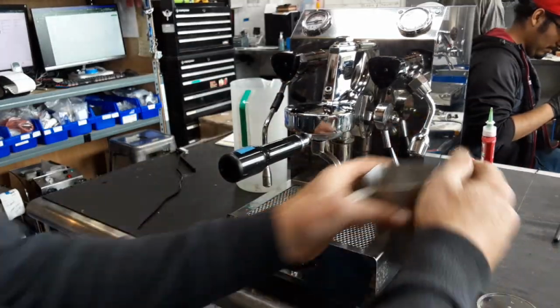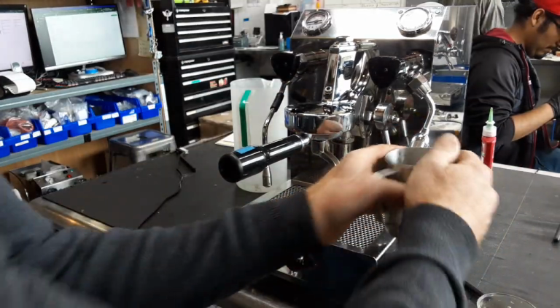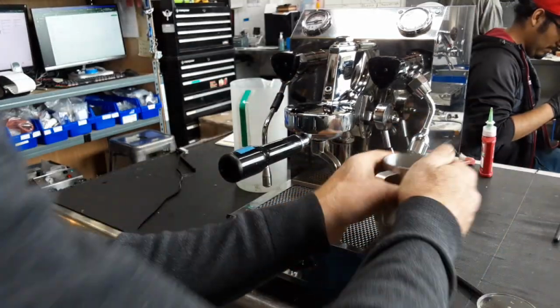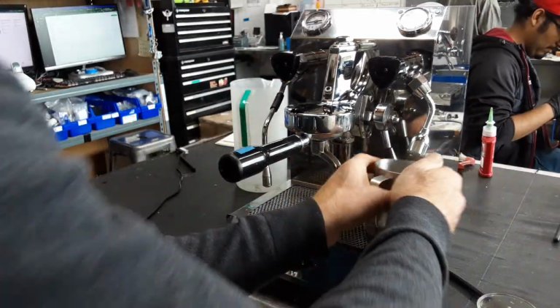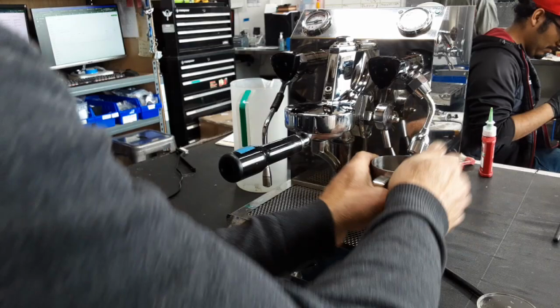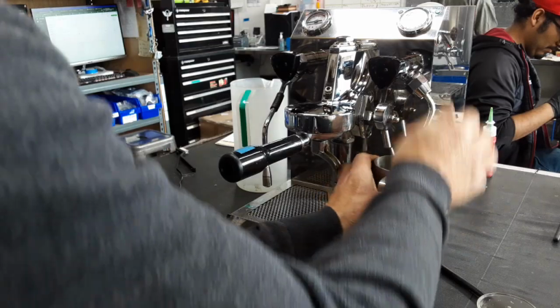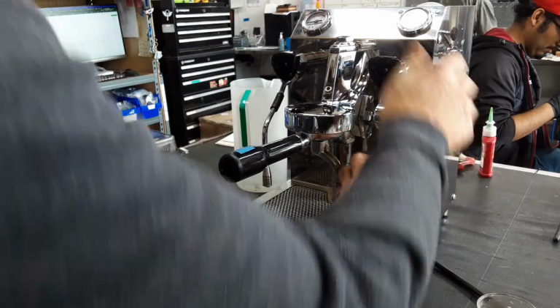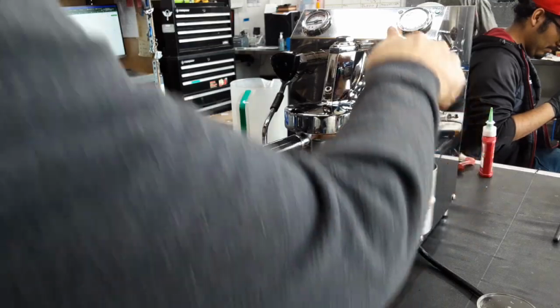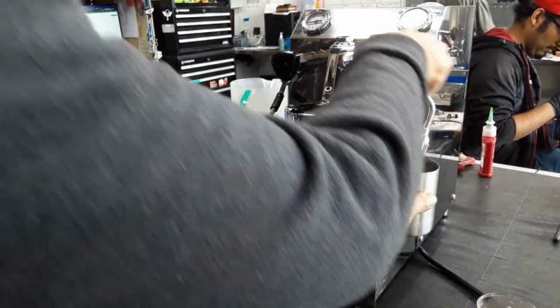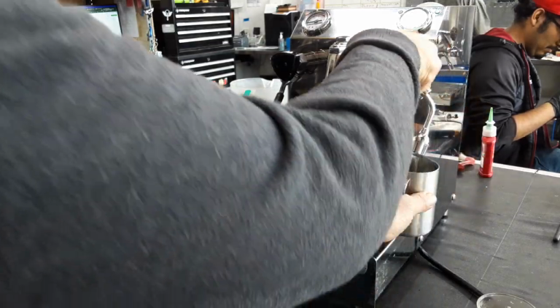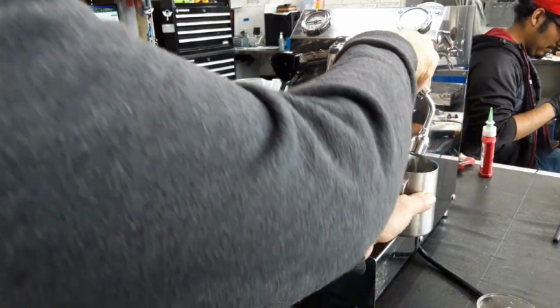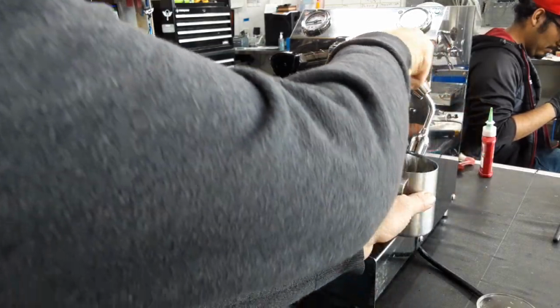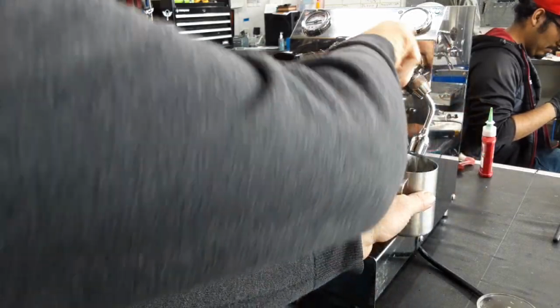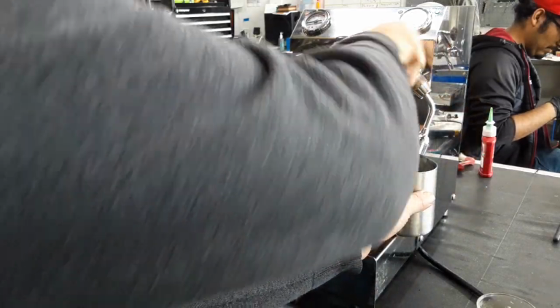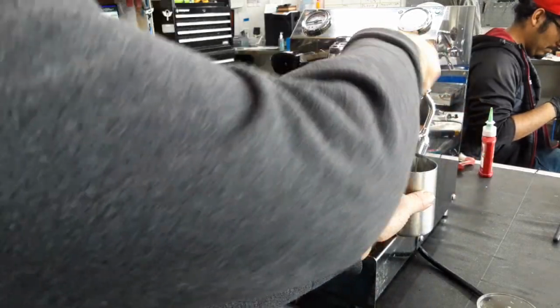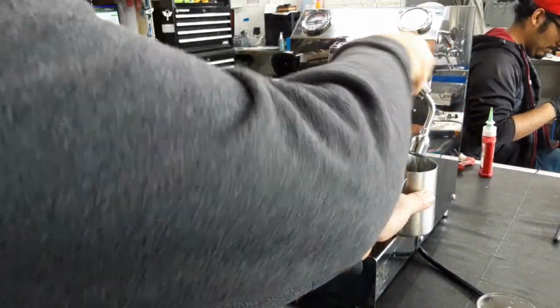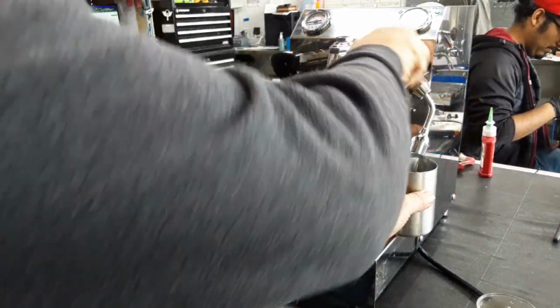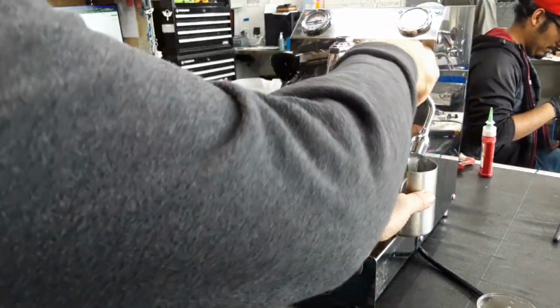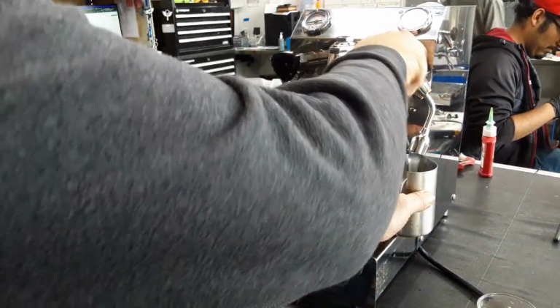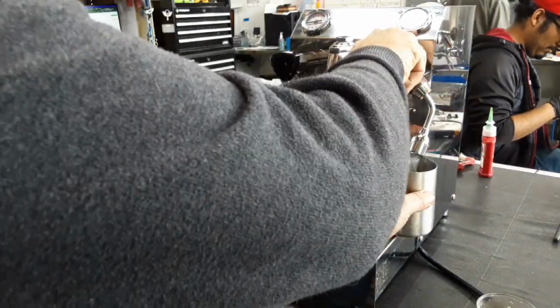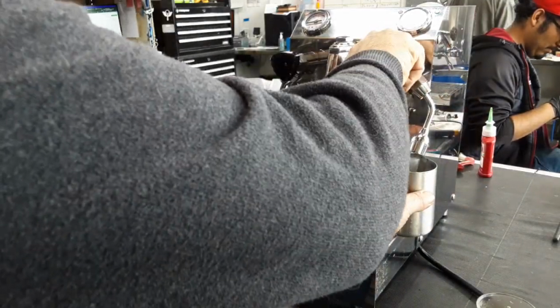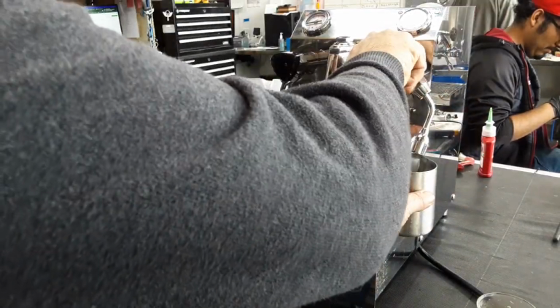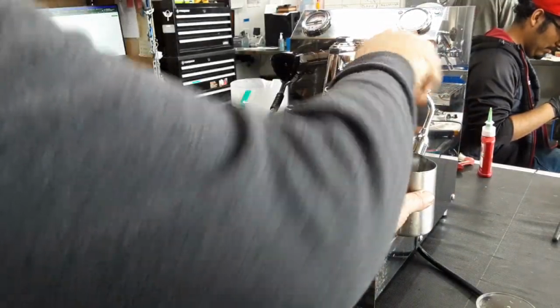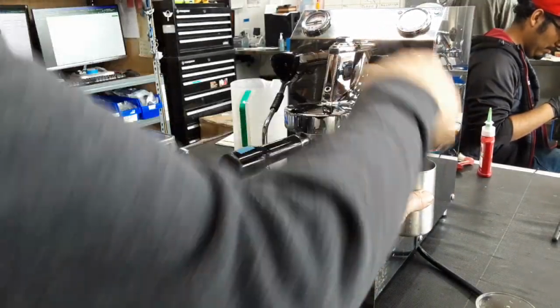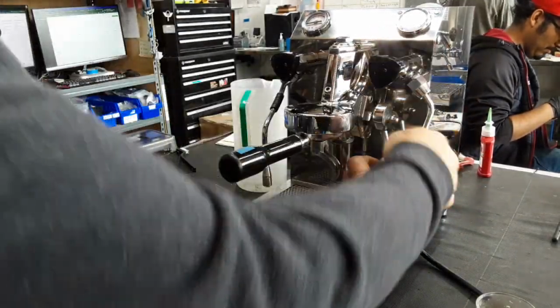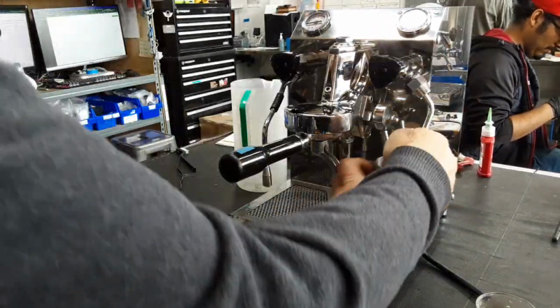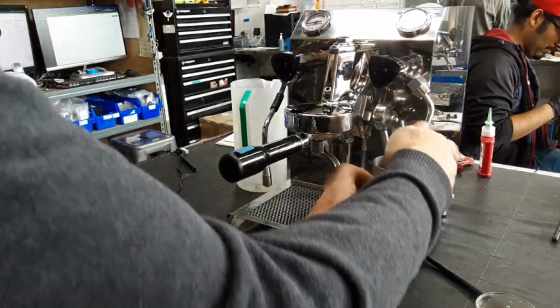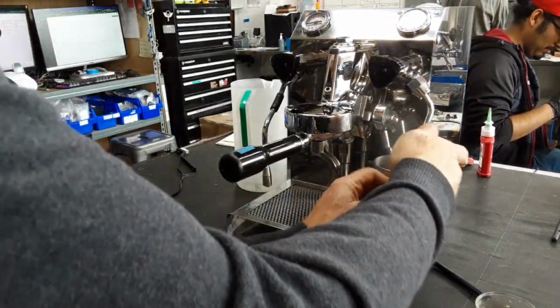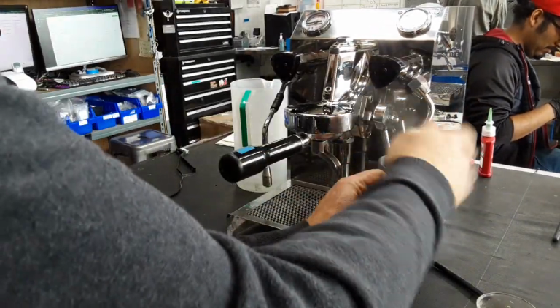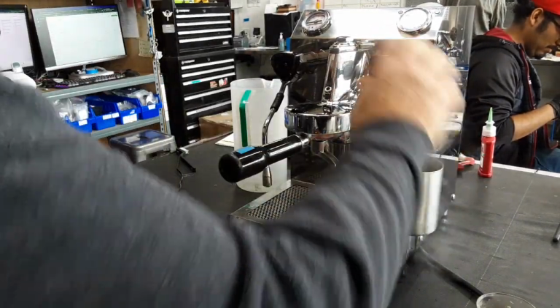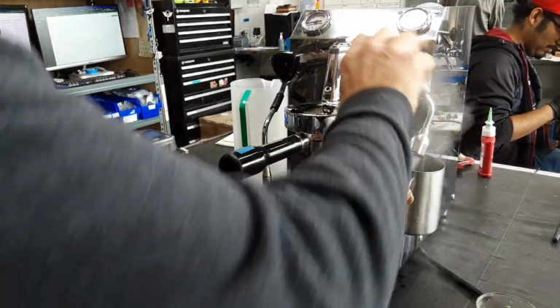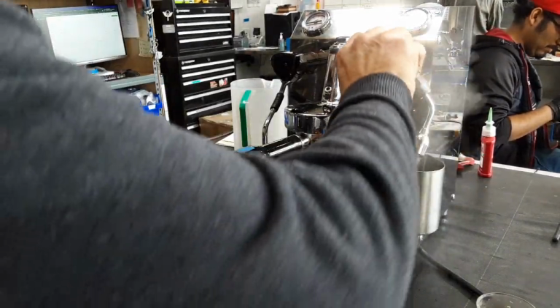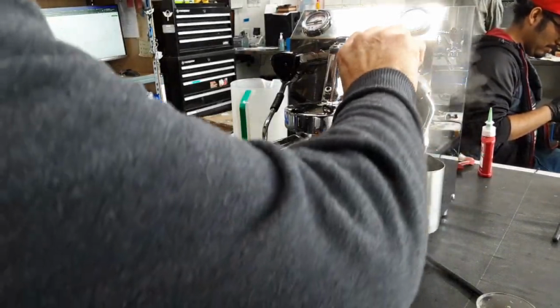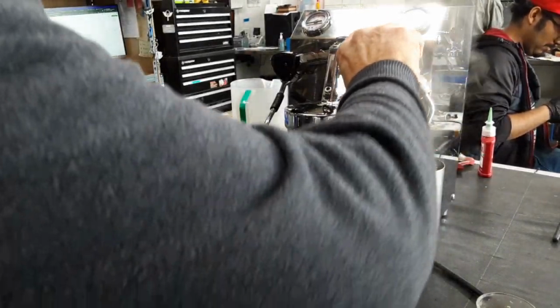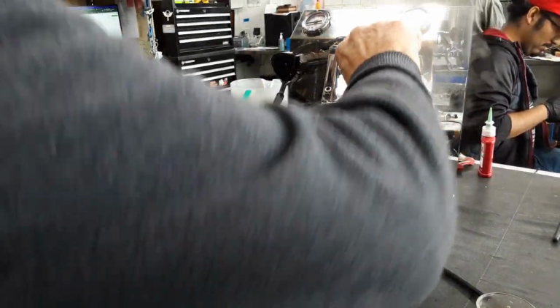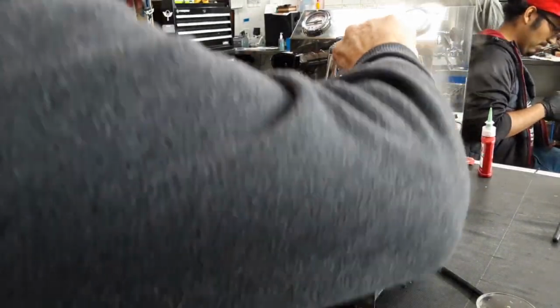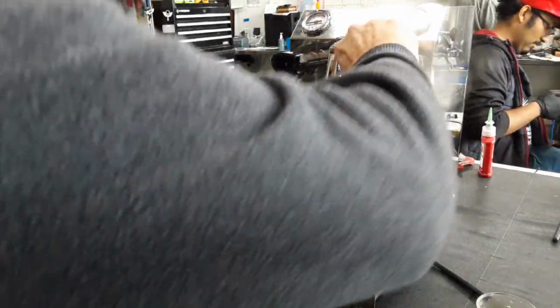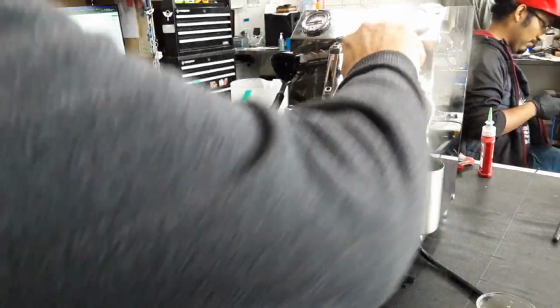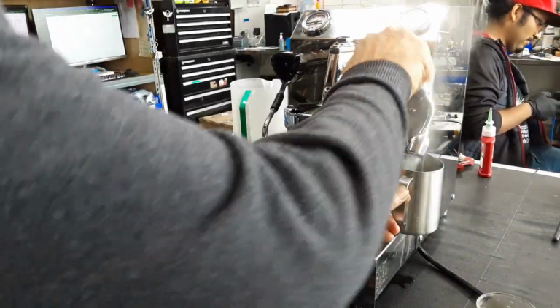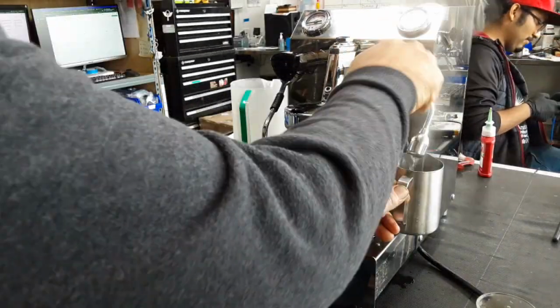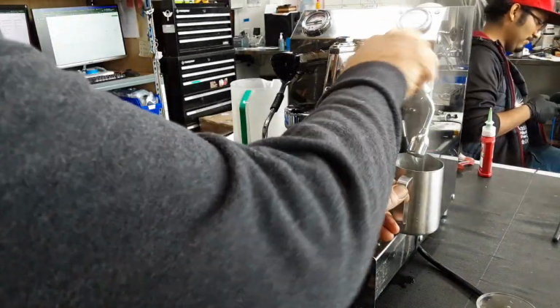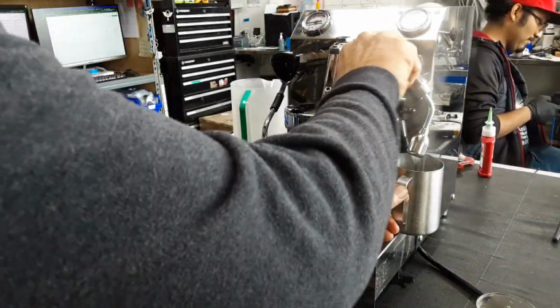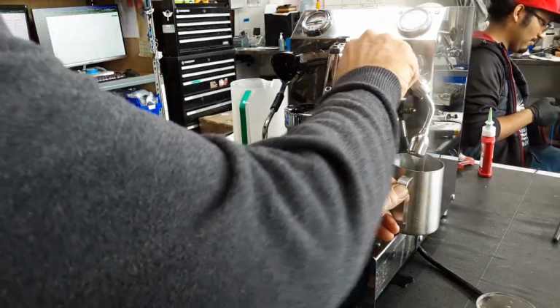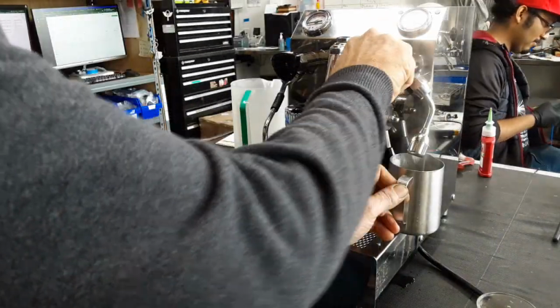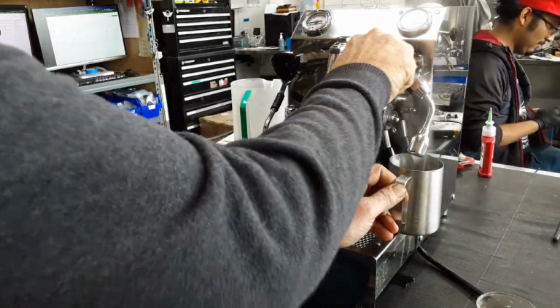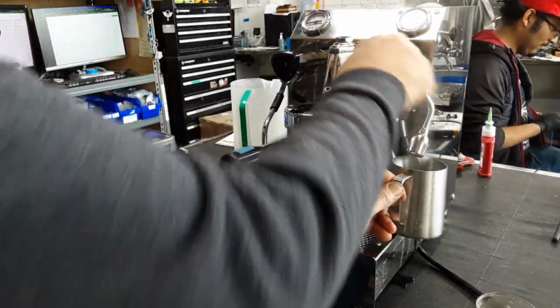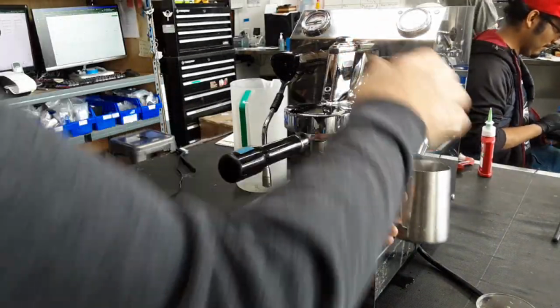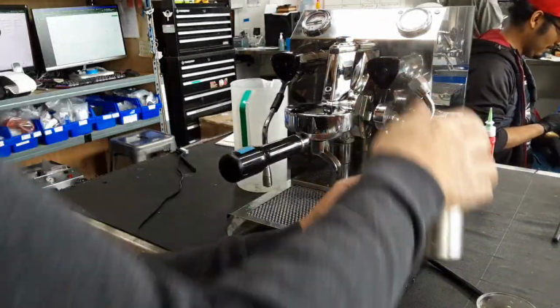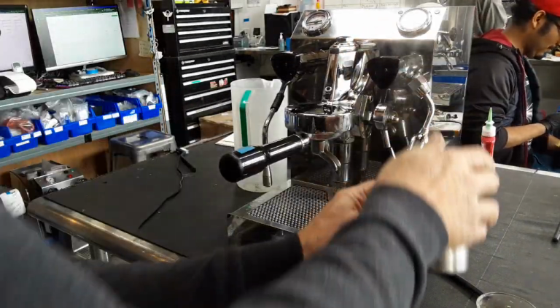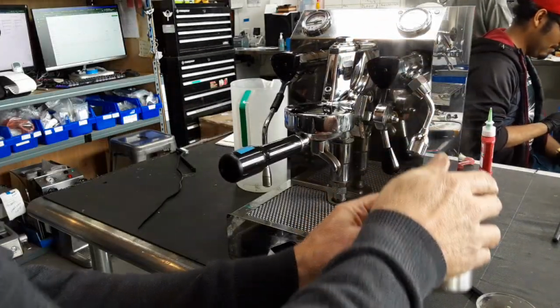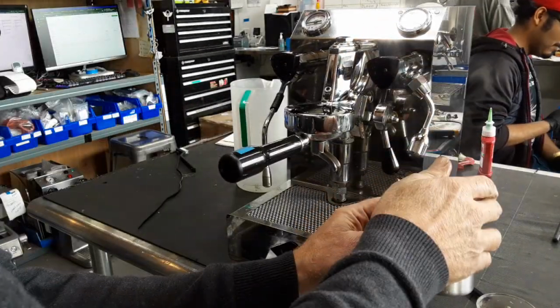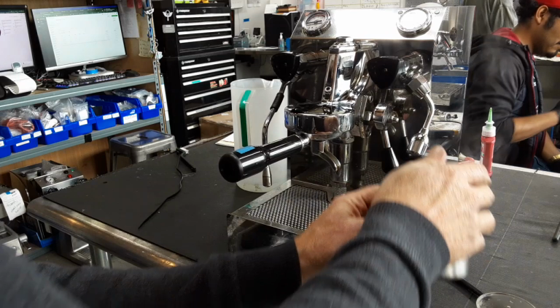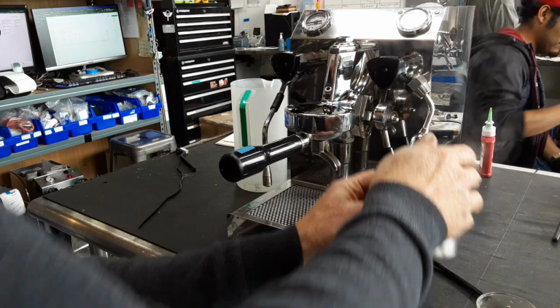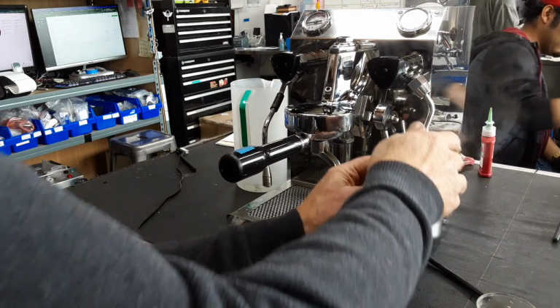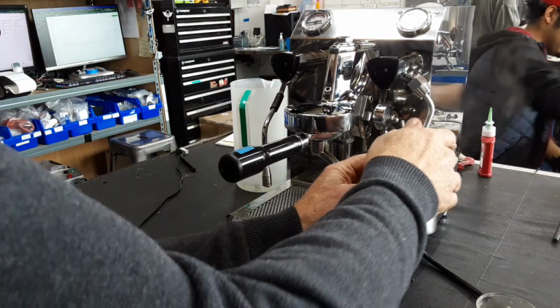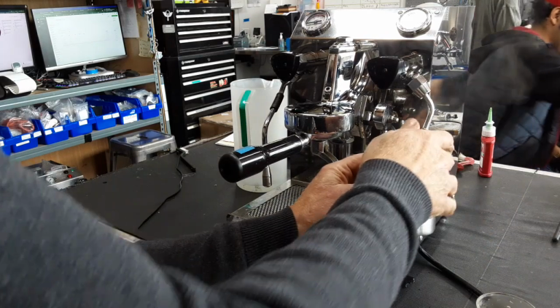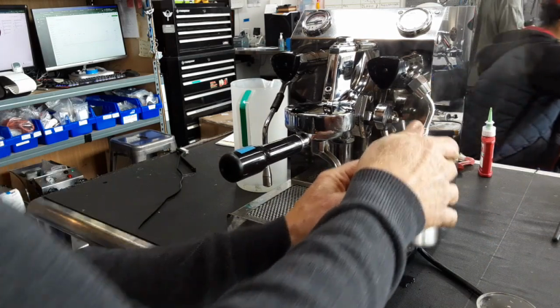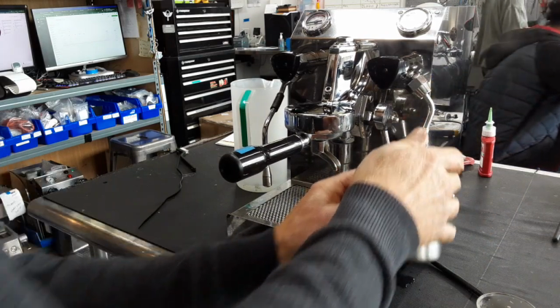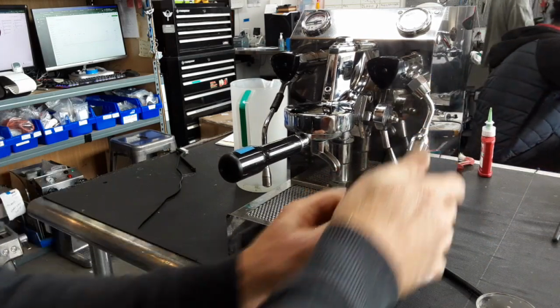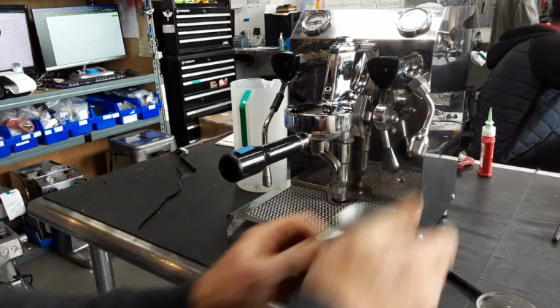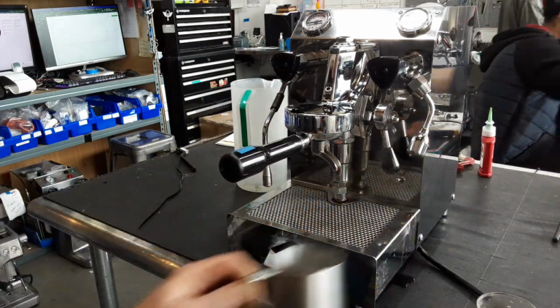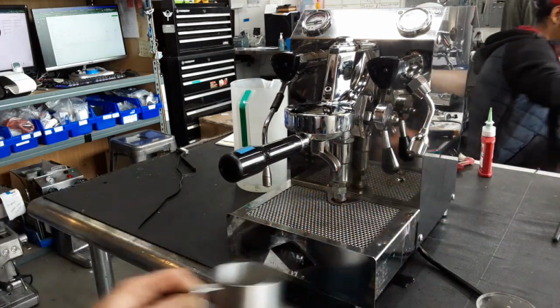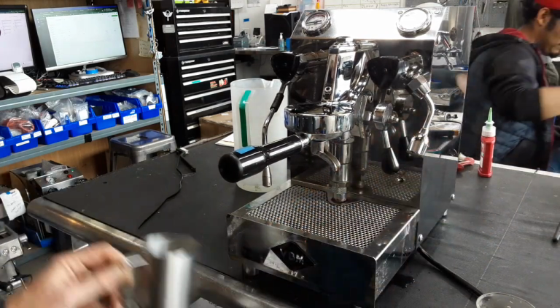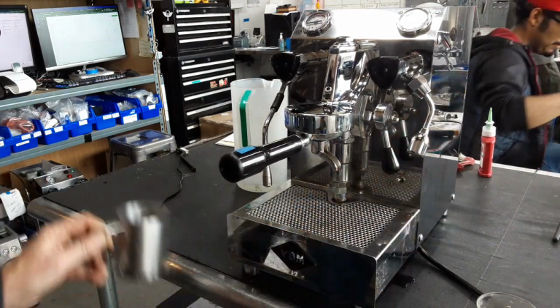Check the hot water. The machine should ask for water — there we go.